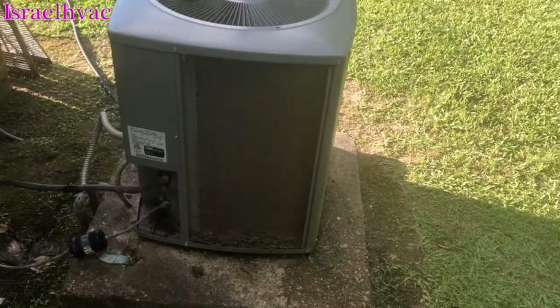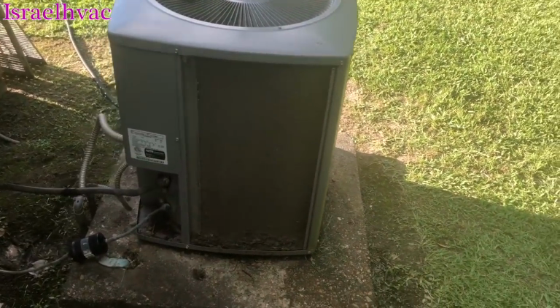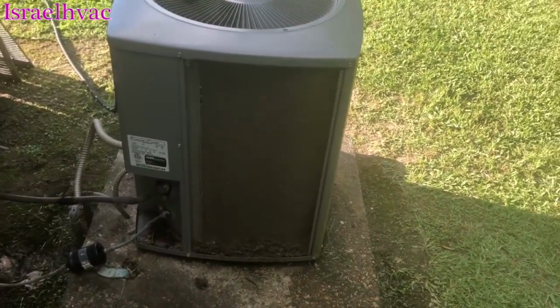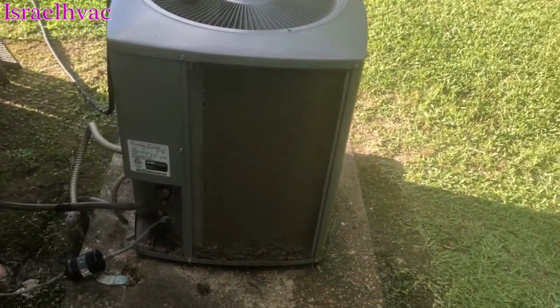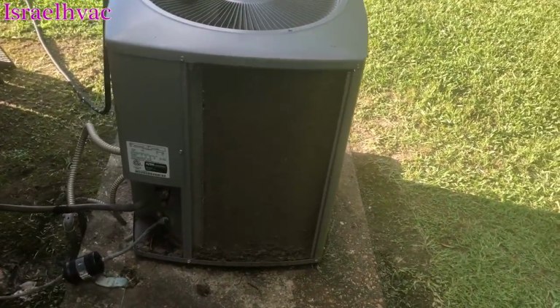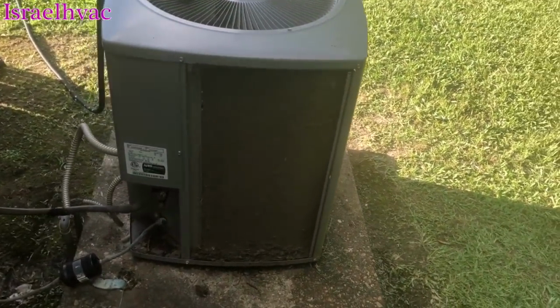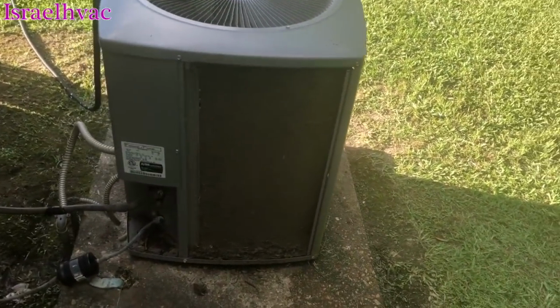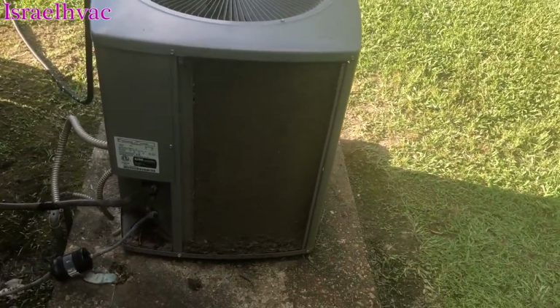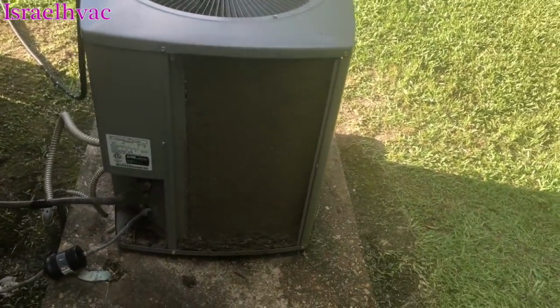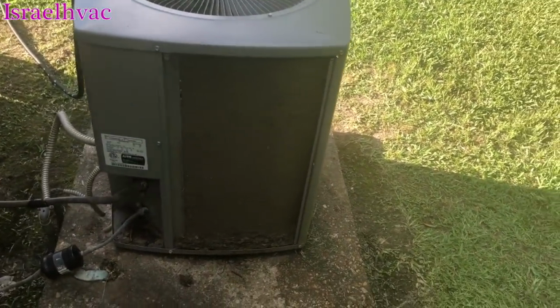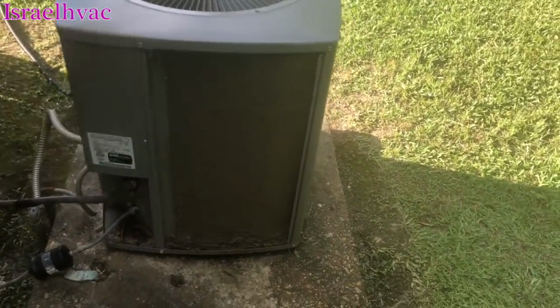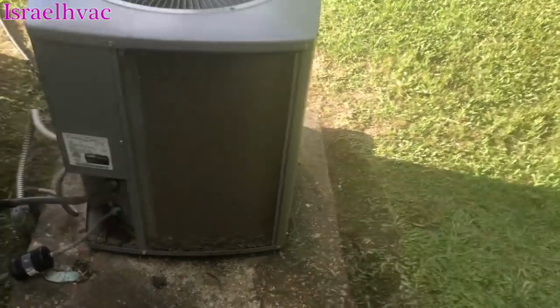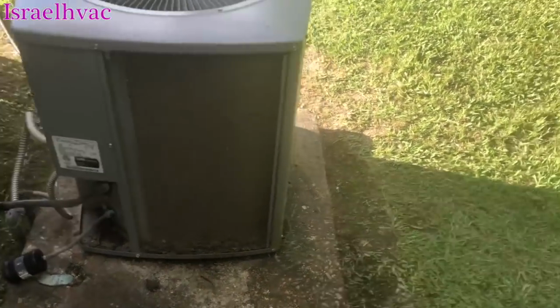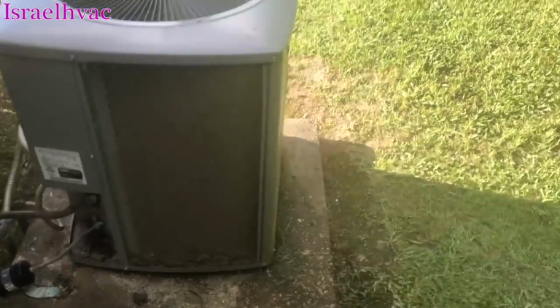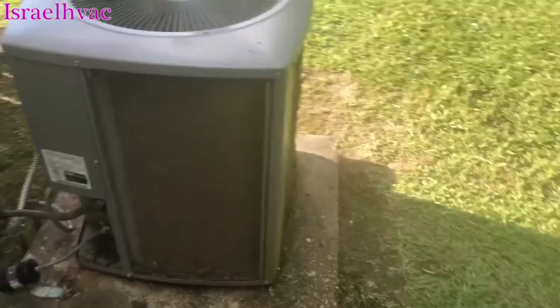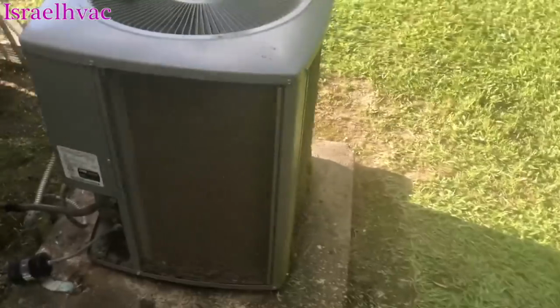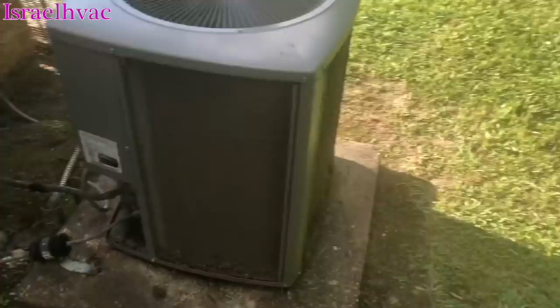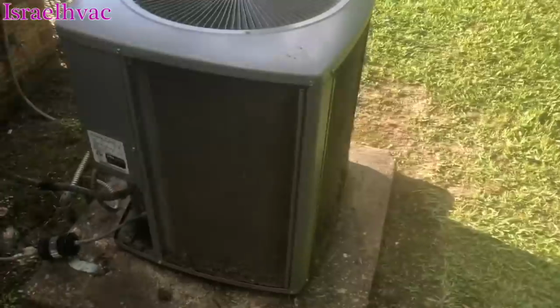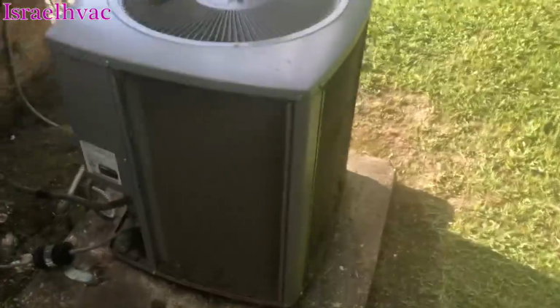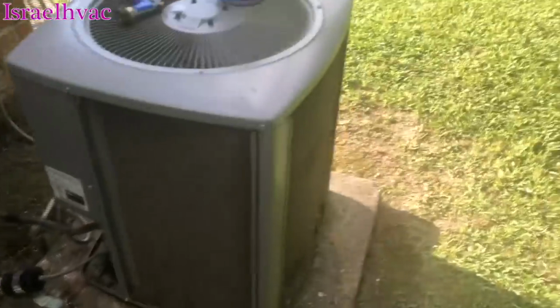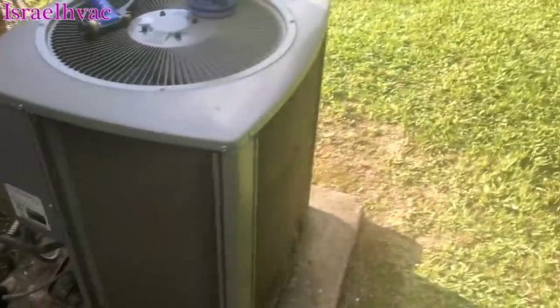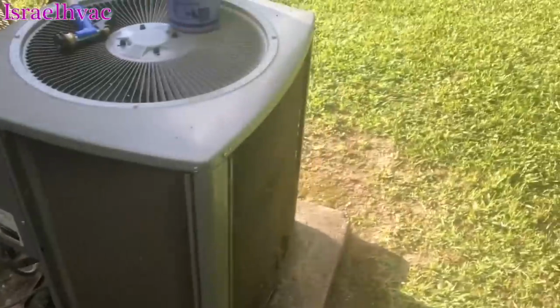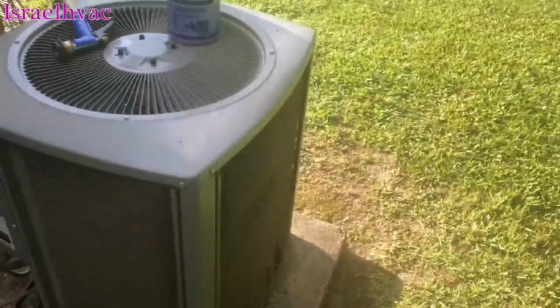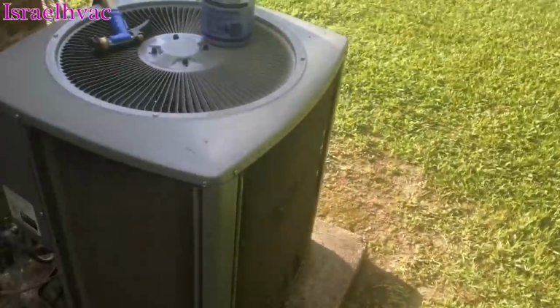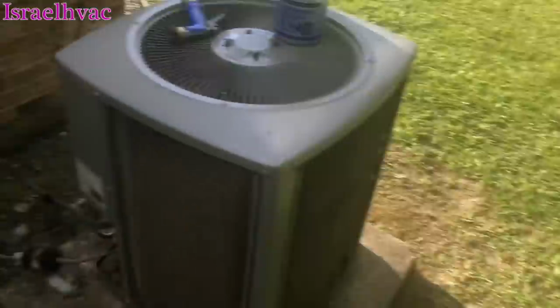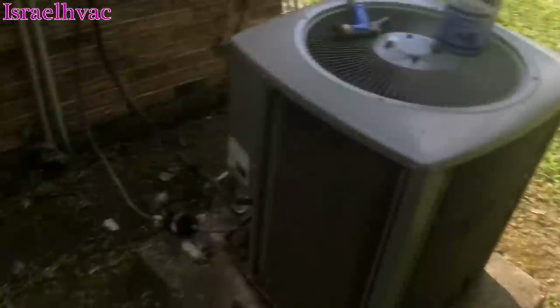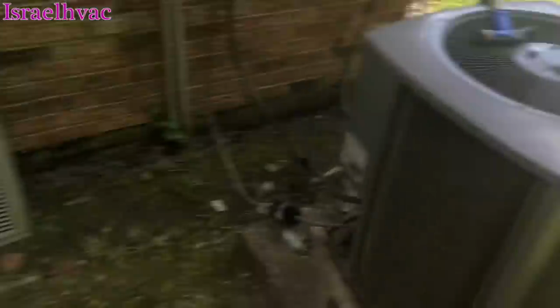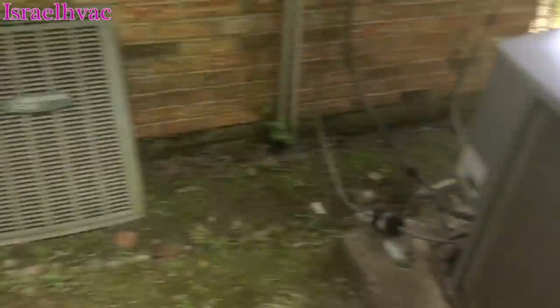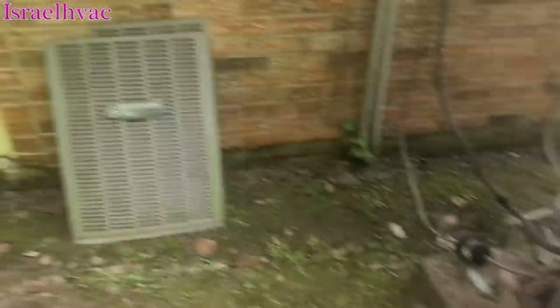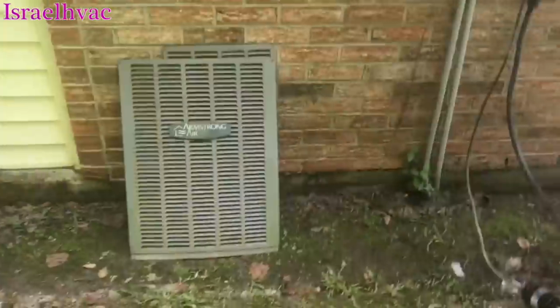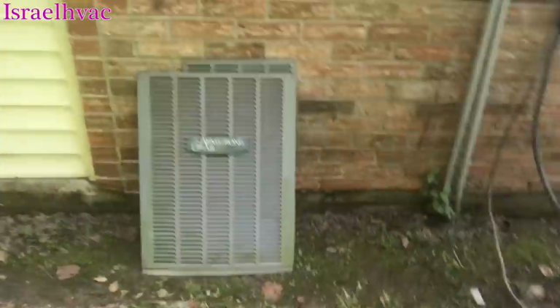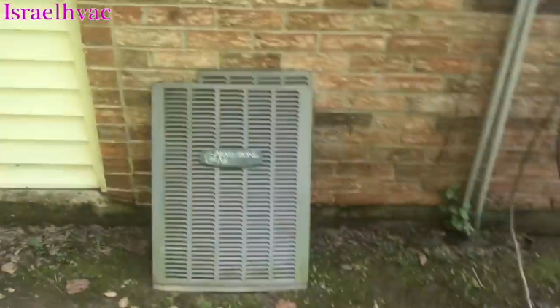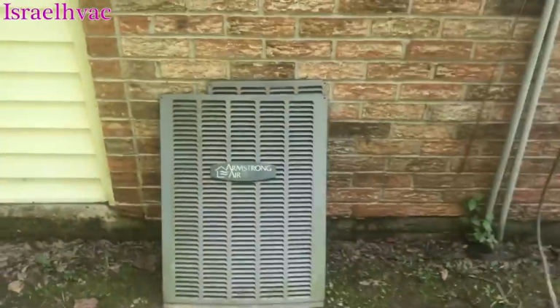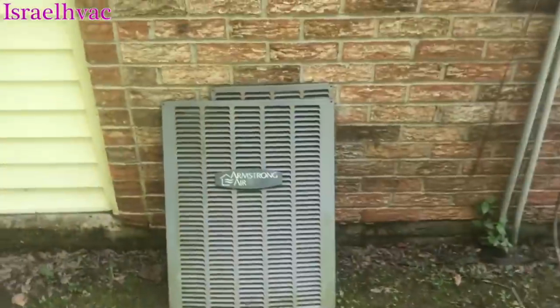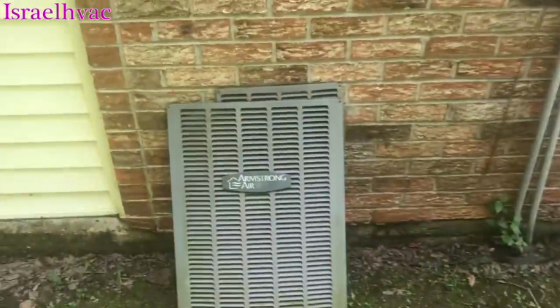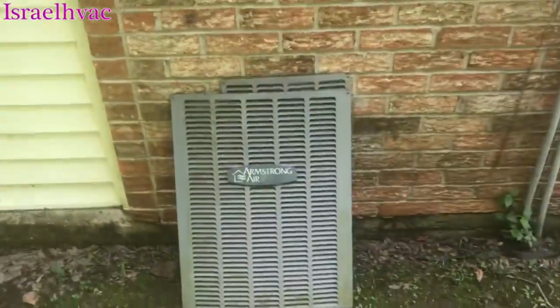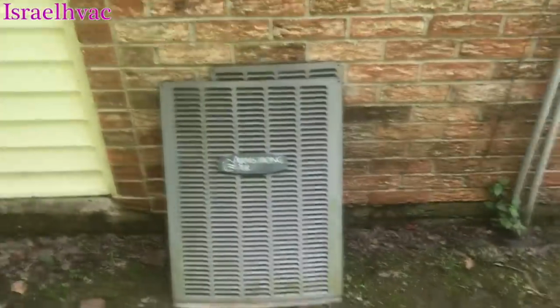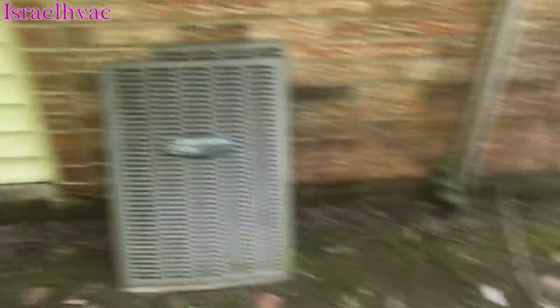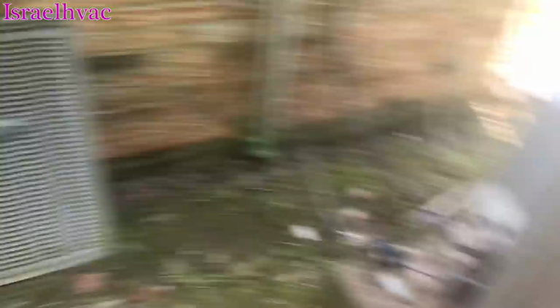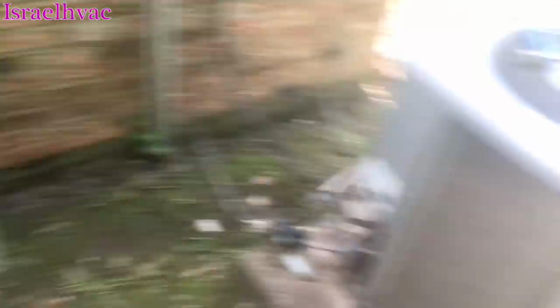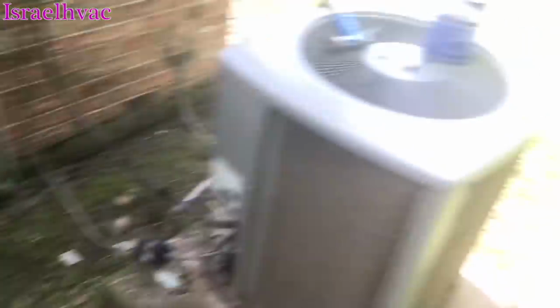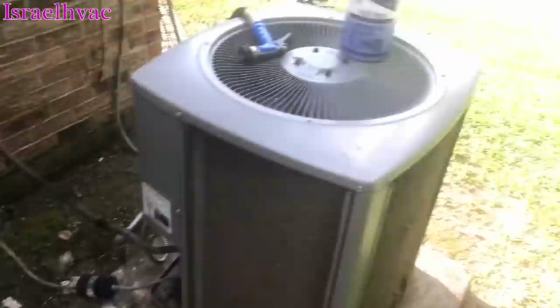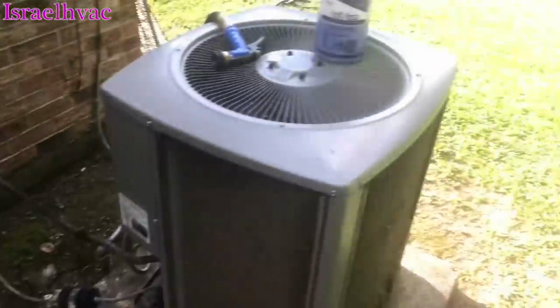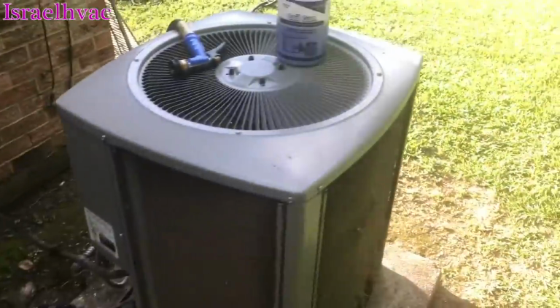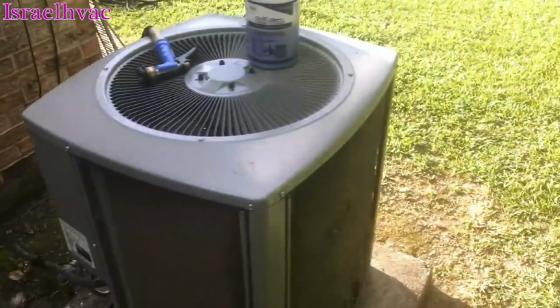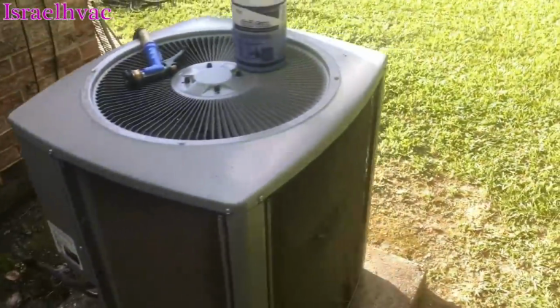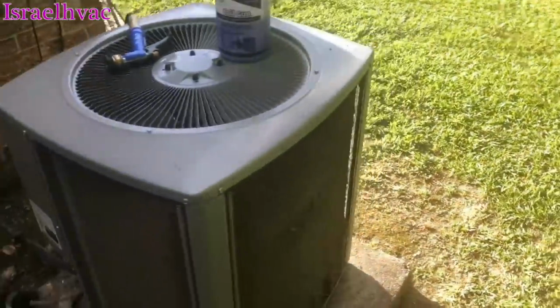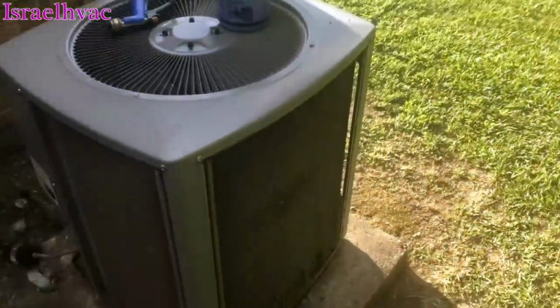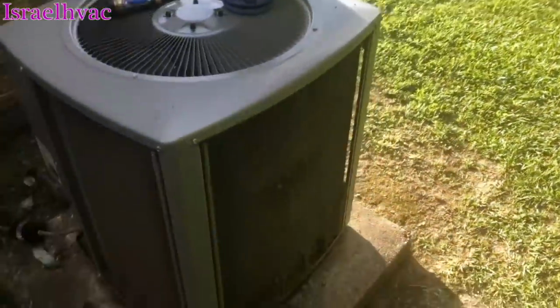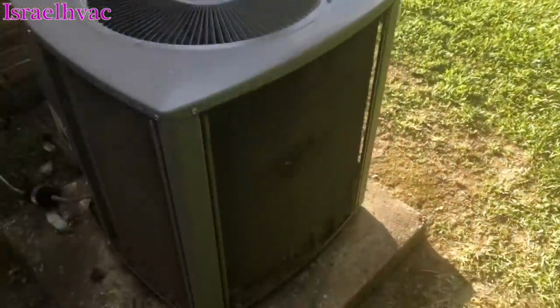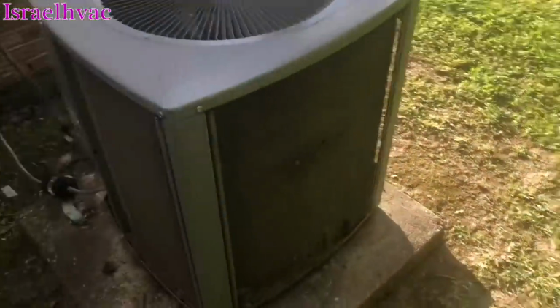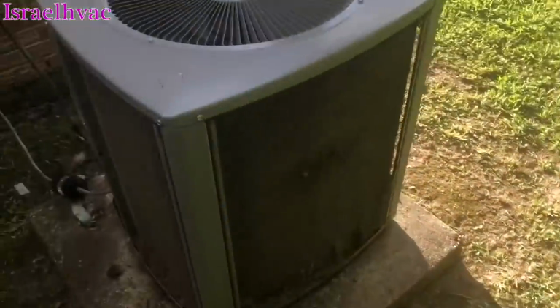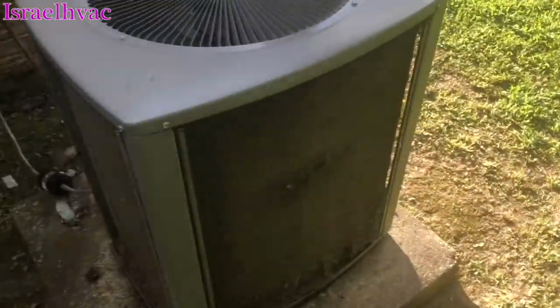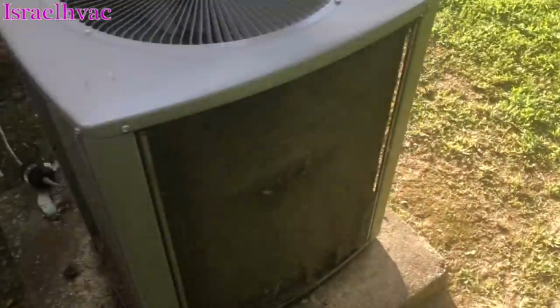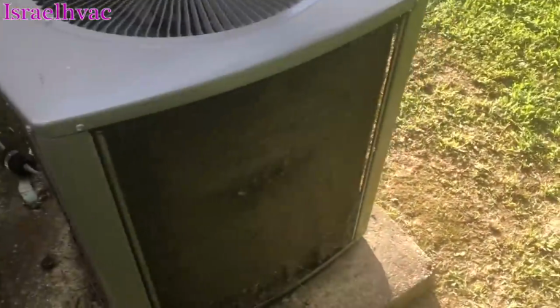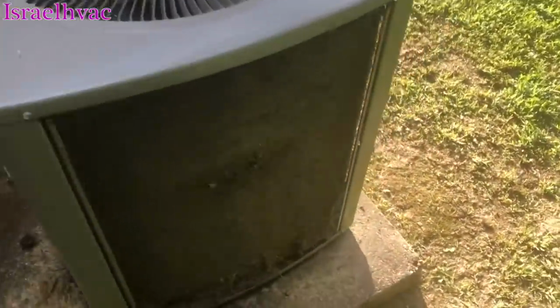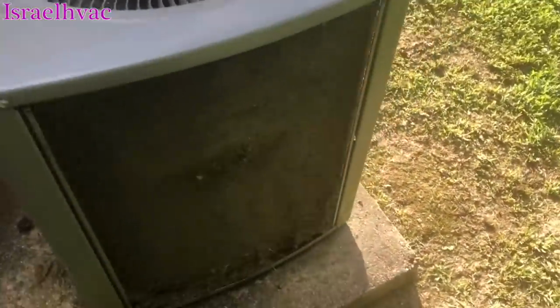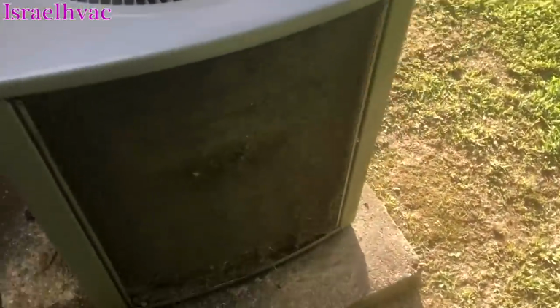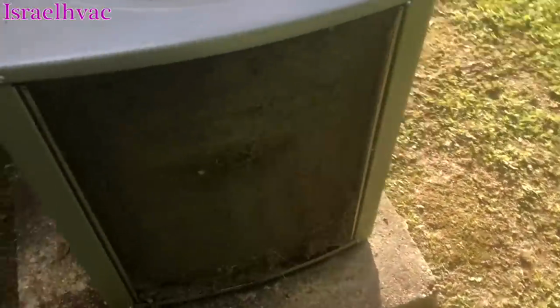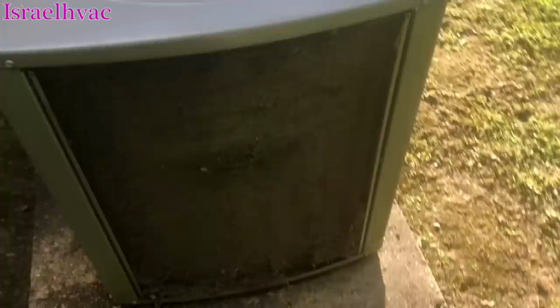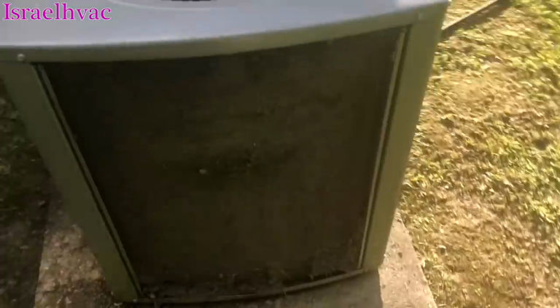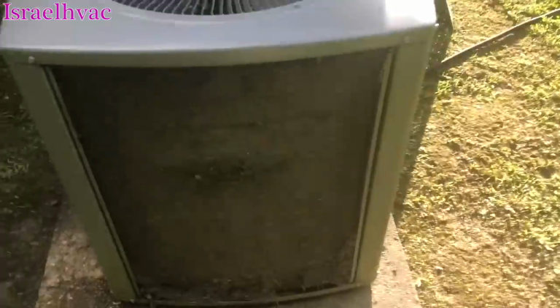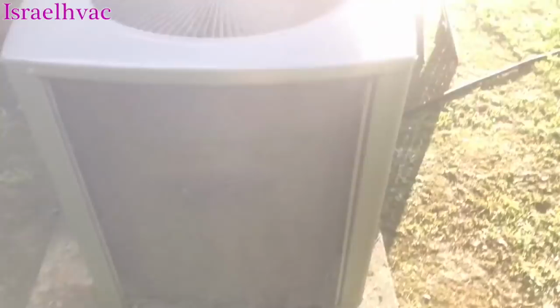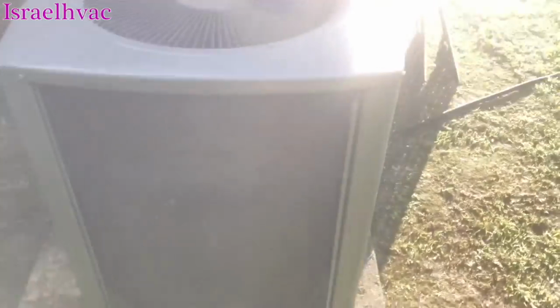All right guys, we've got a dirty one. Armstrong — easy to take the panels off of, all the way around.